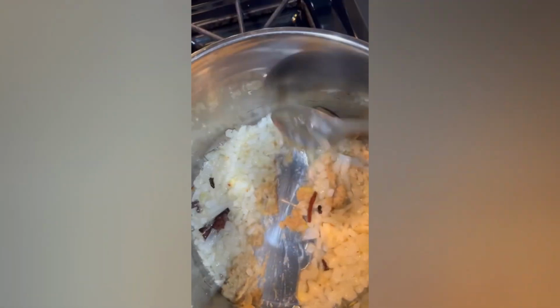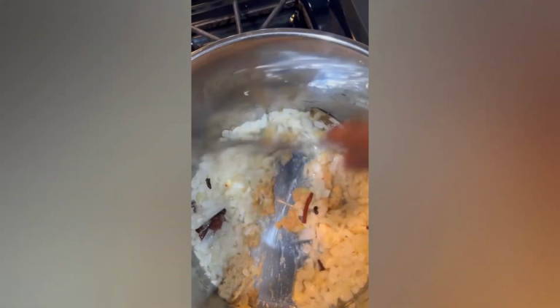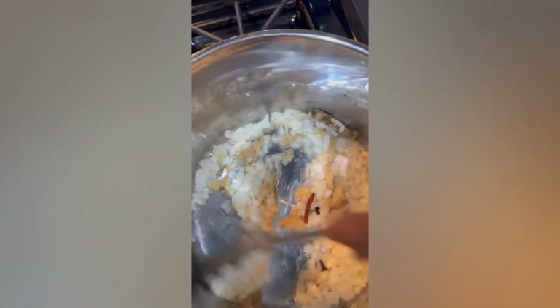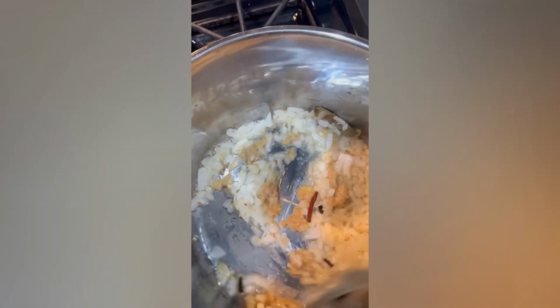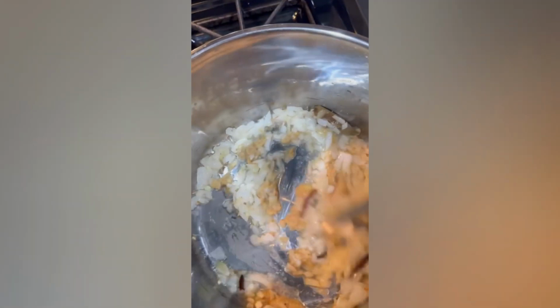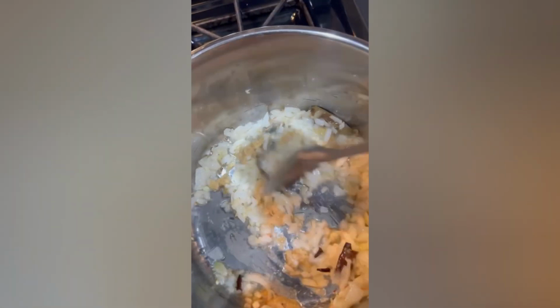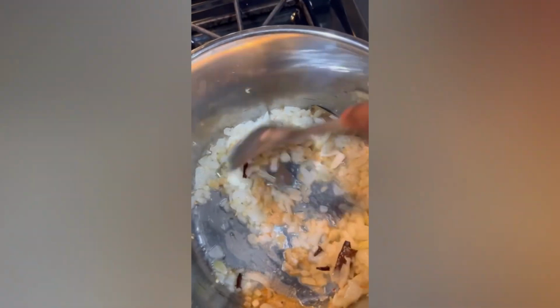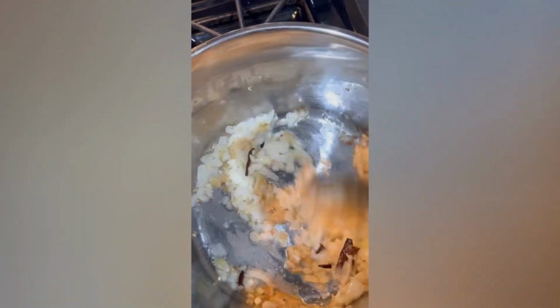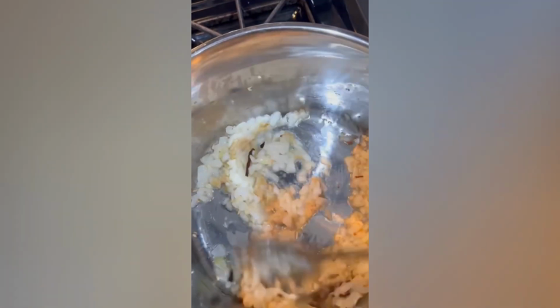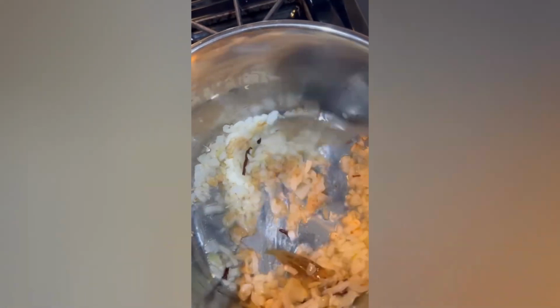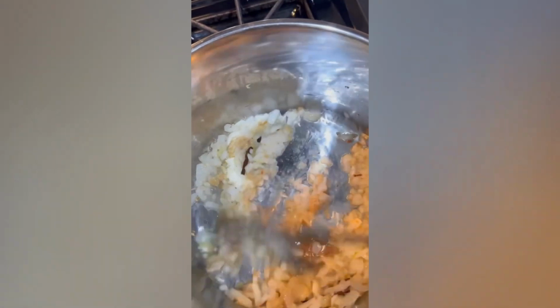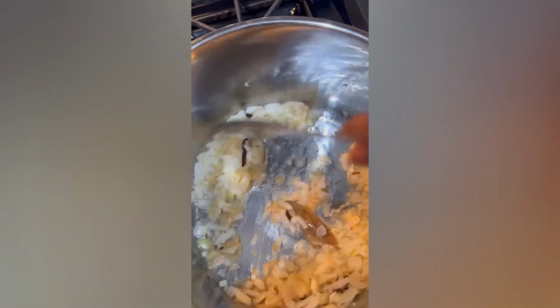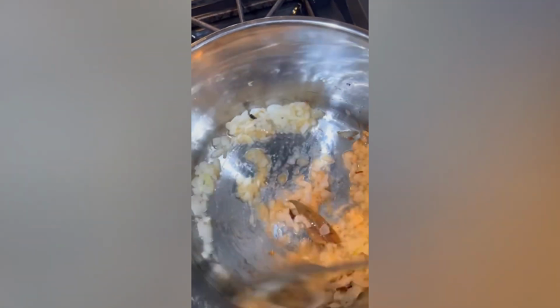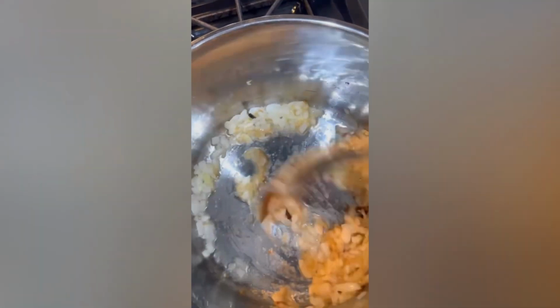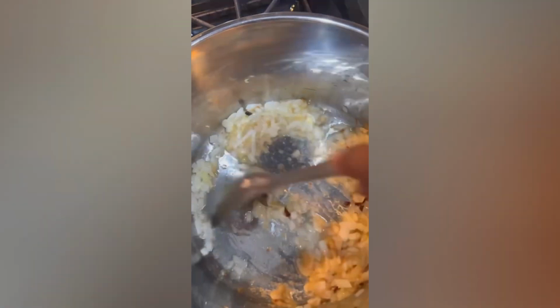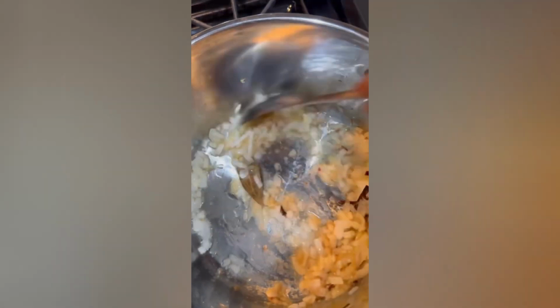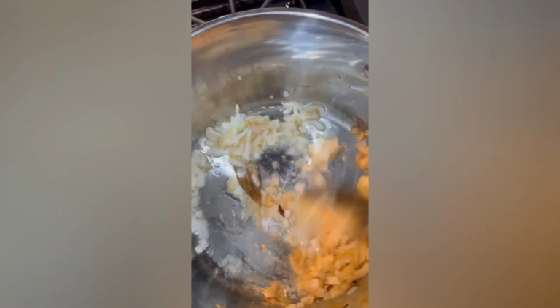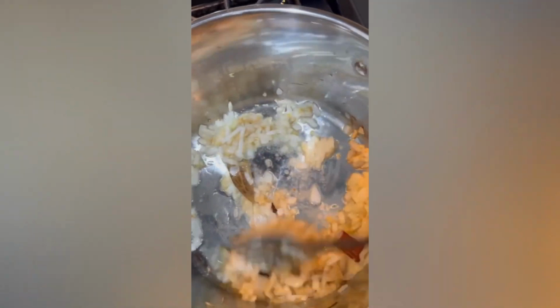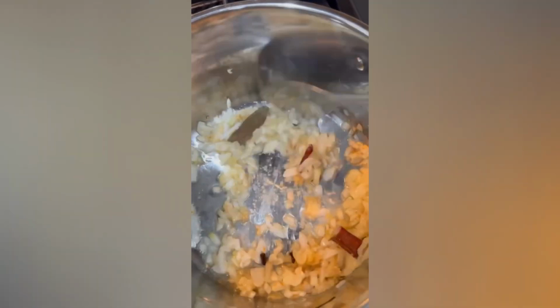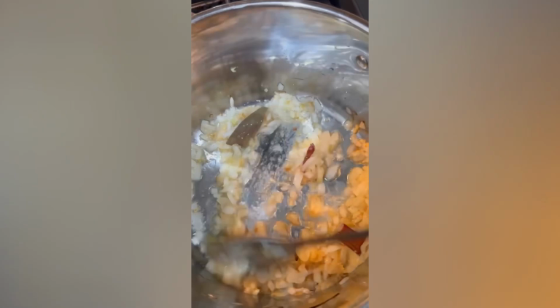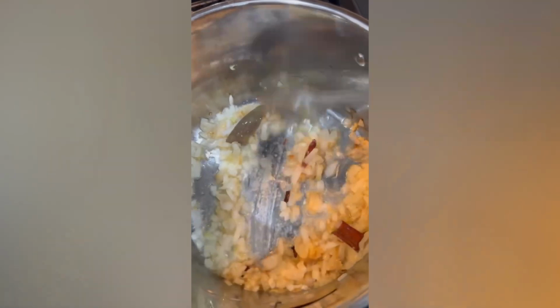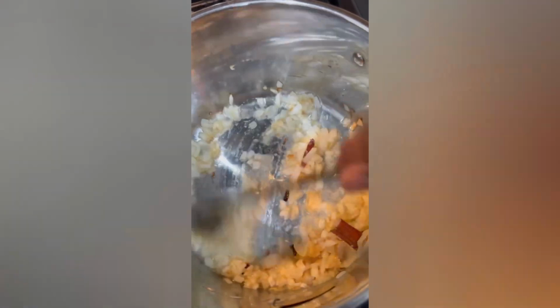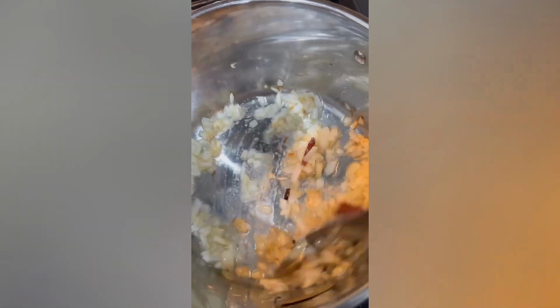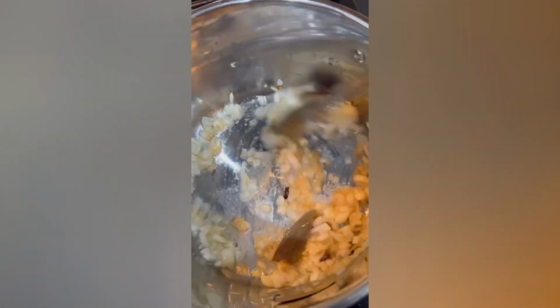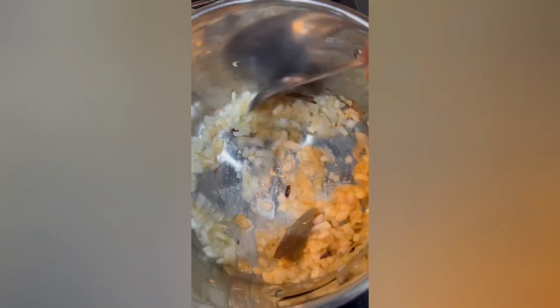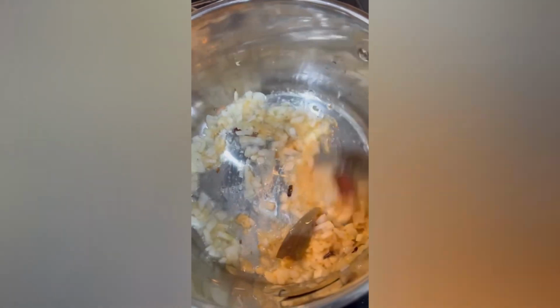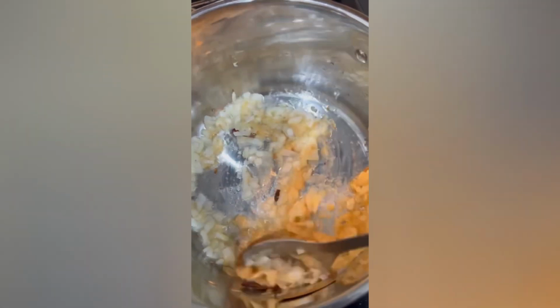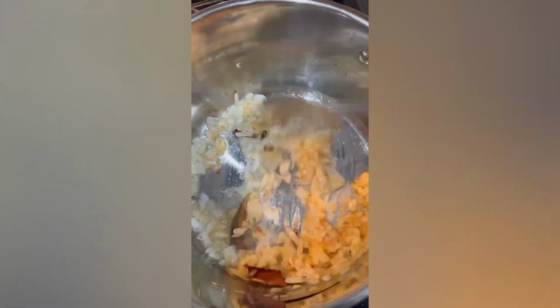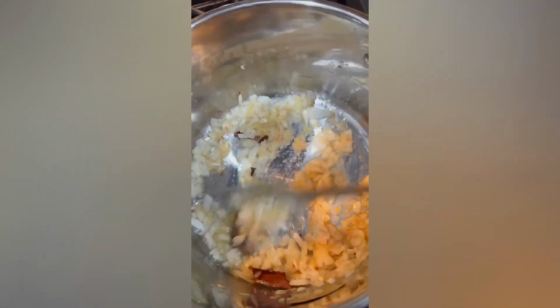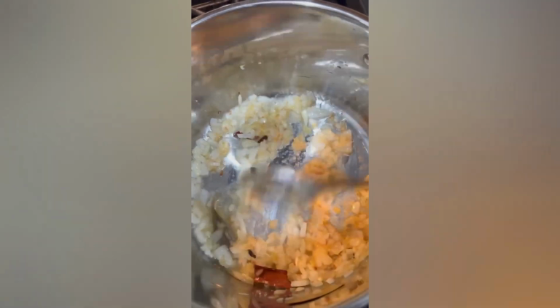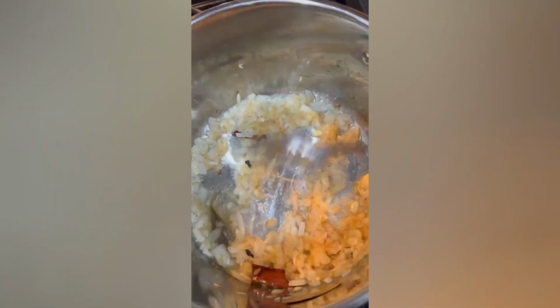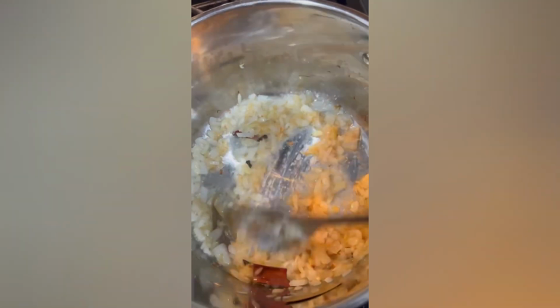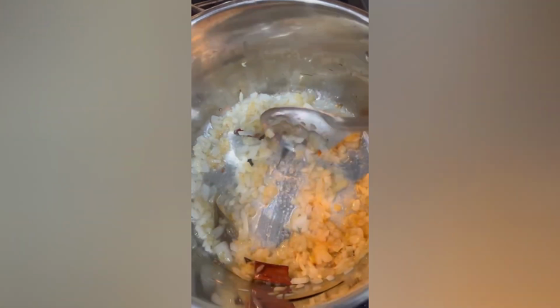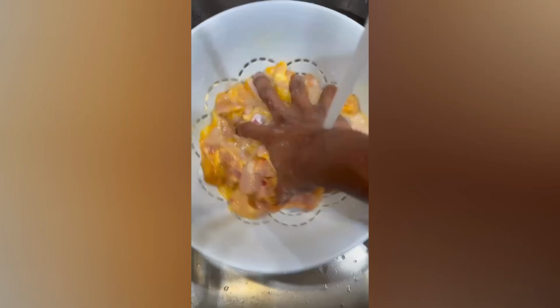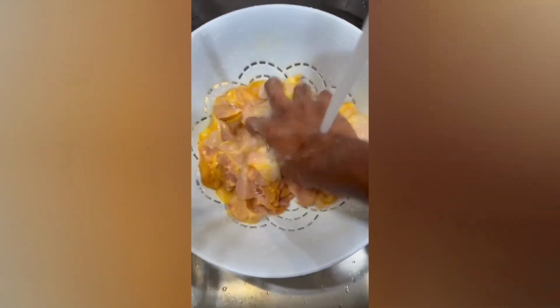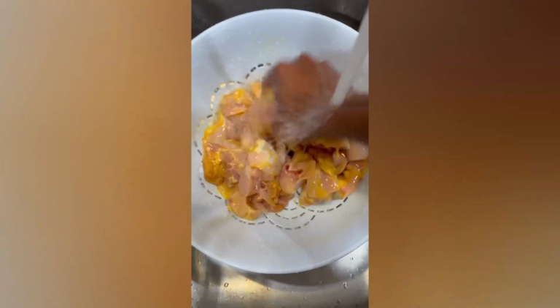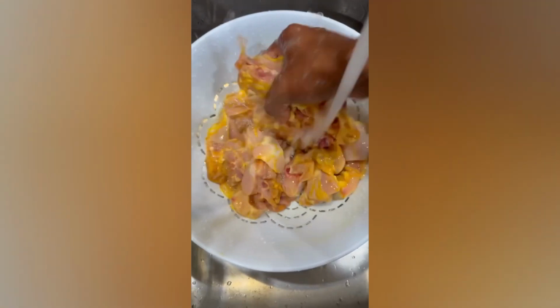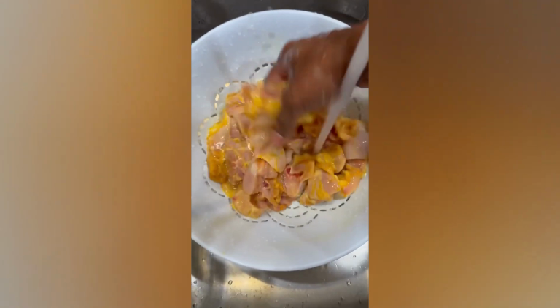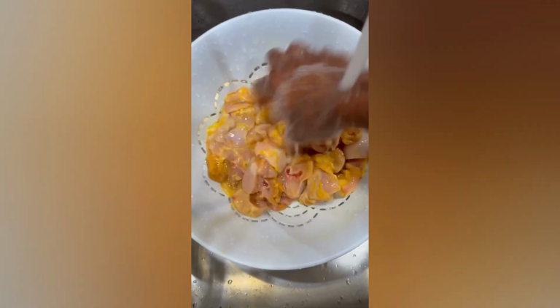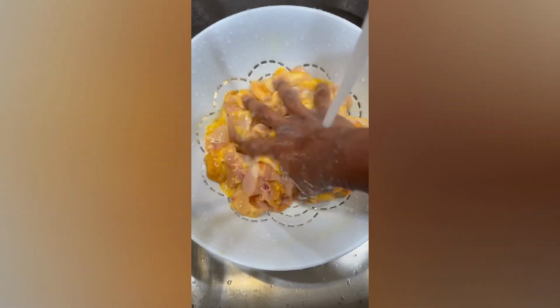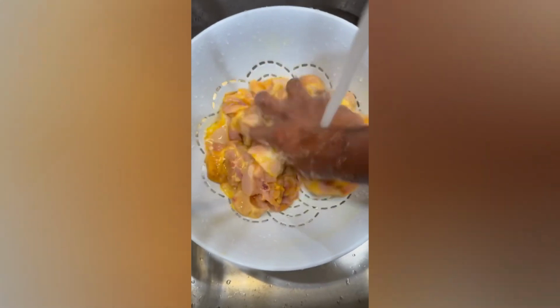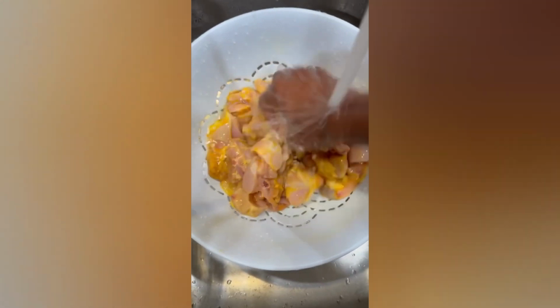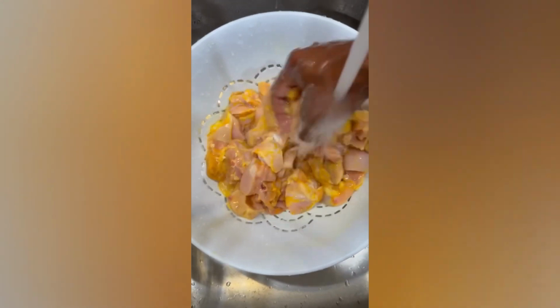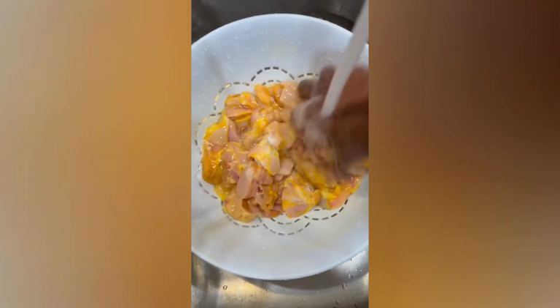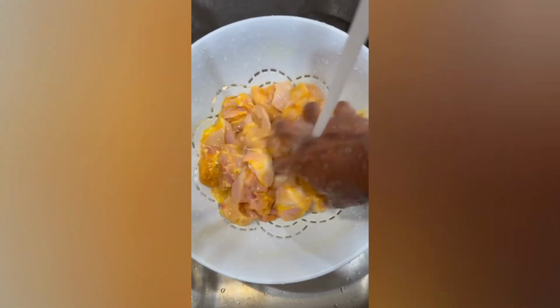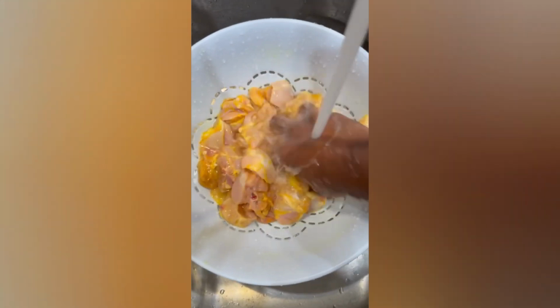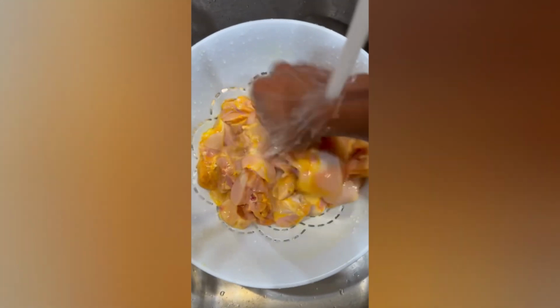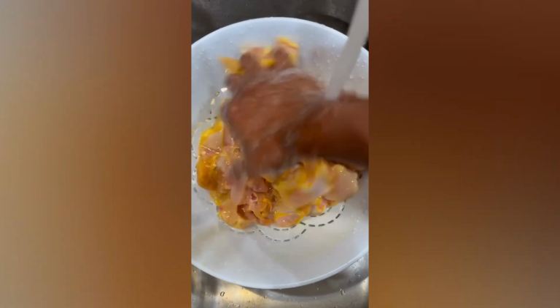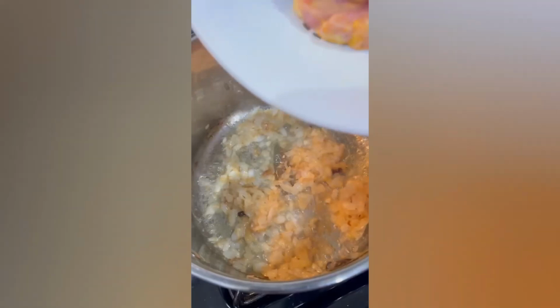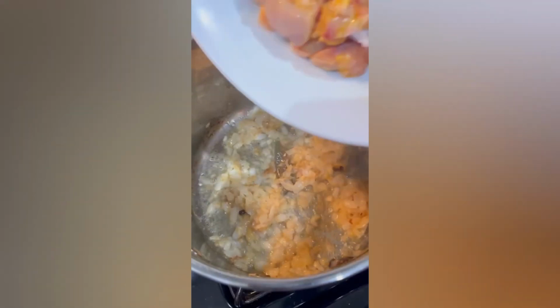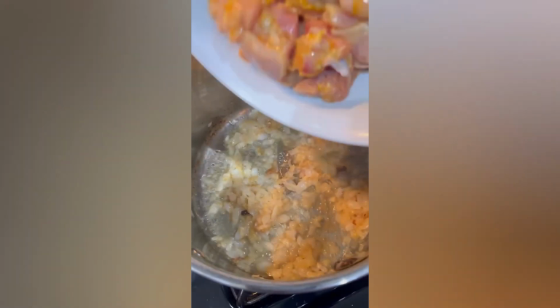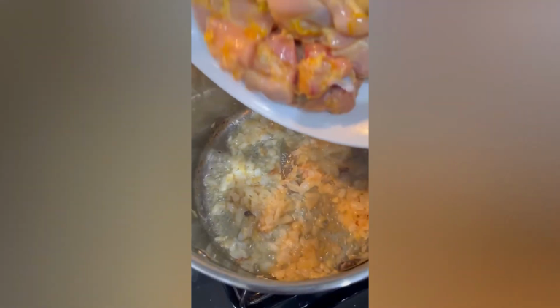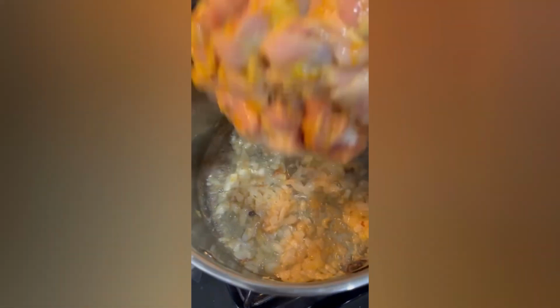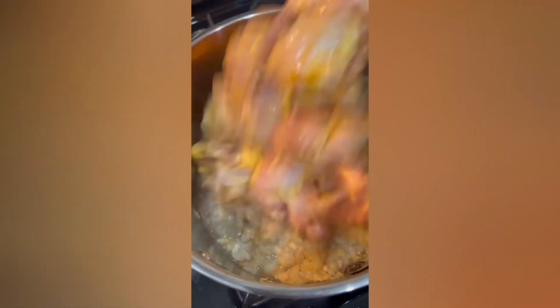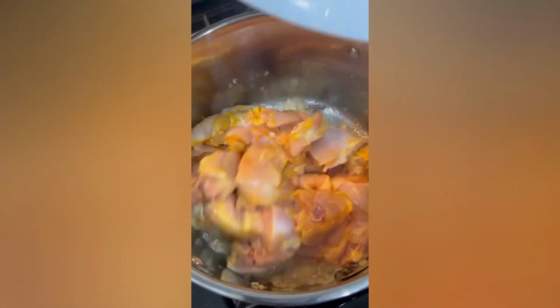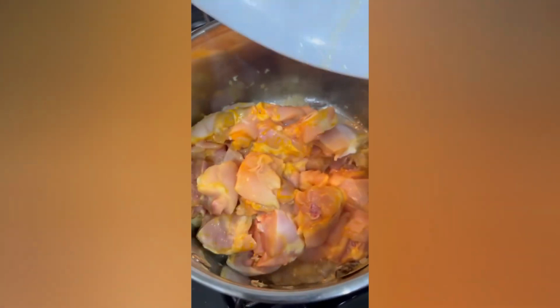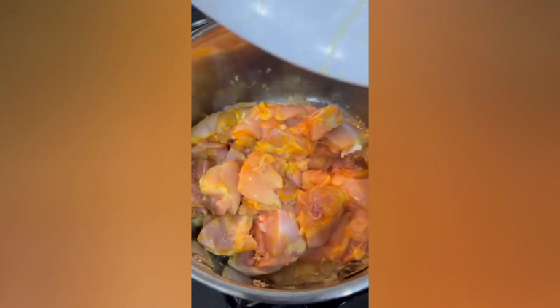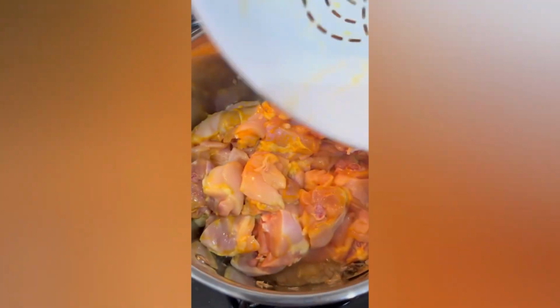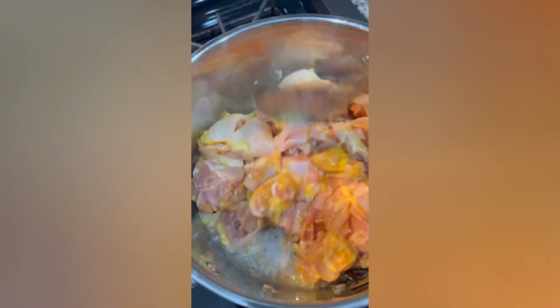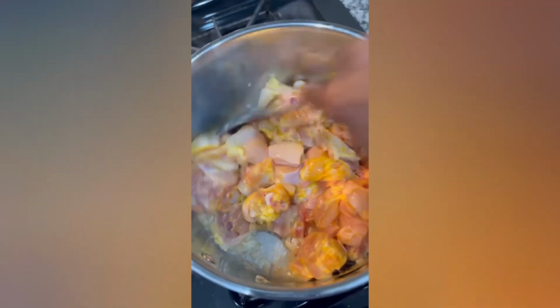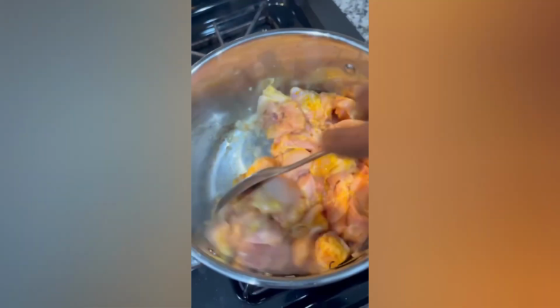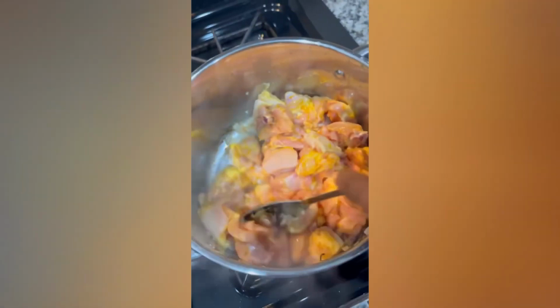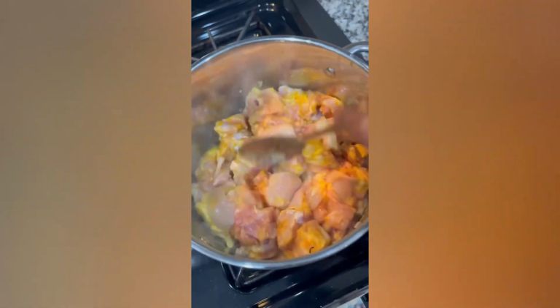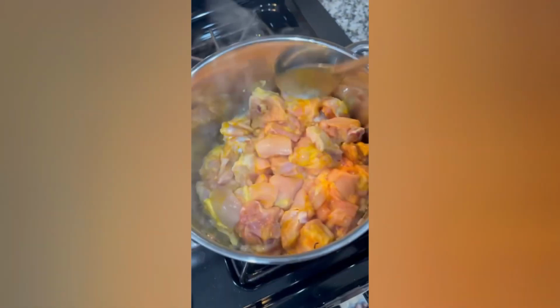Add 1 tbsp ginger garlic paste. Then, I will cook the chicken in a bowl.